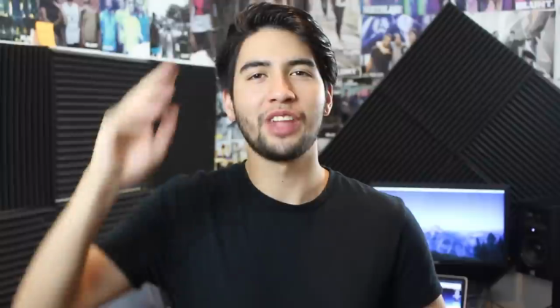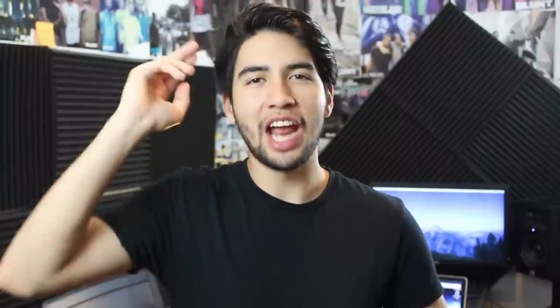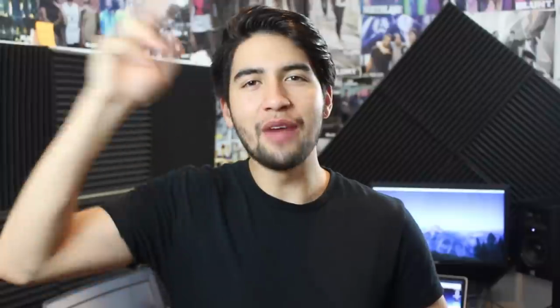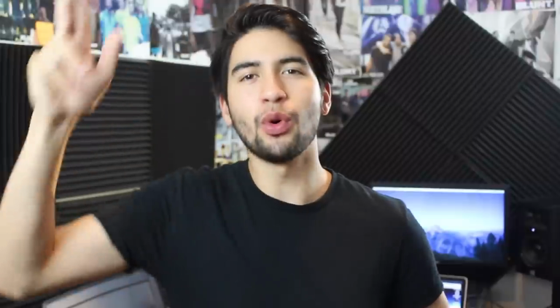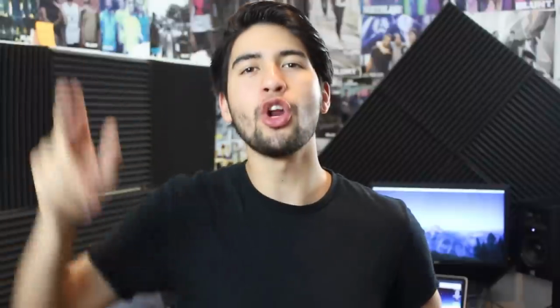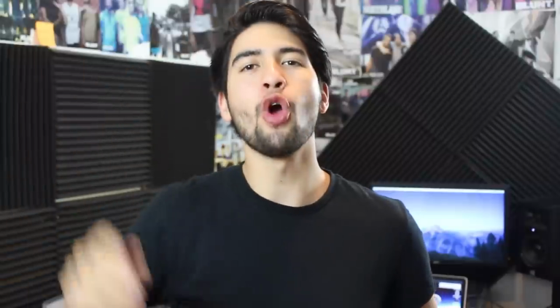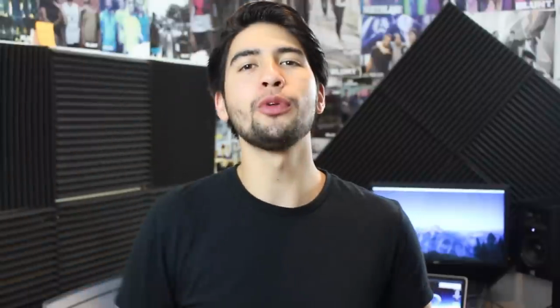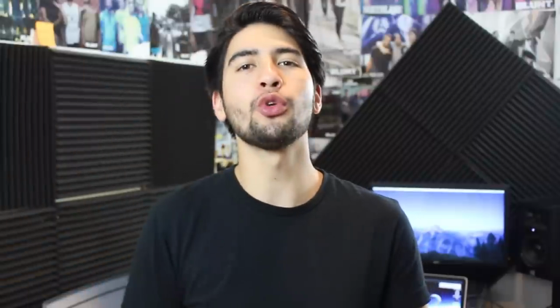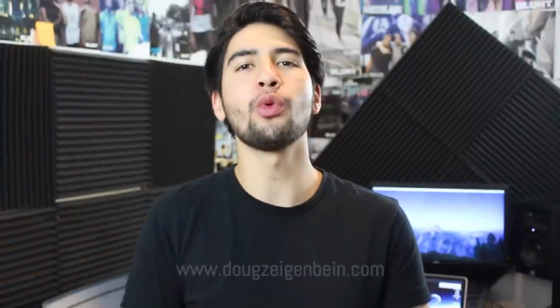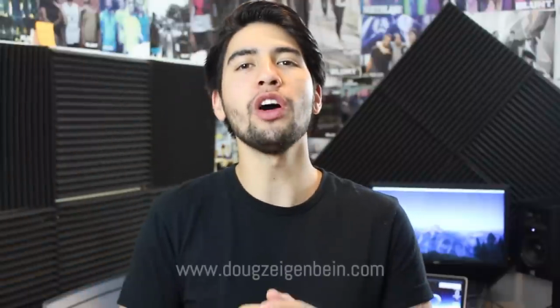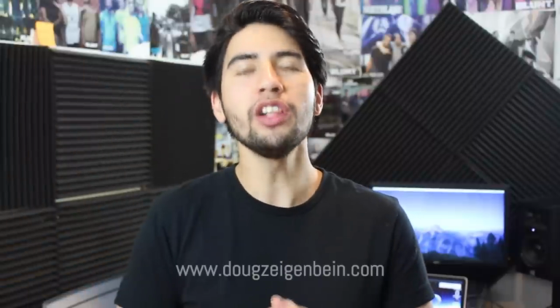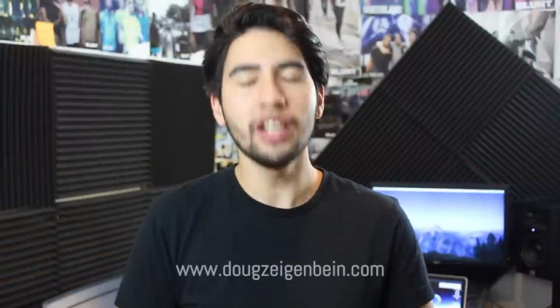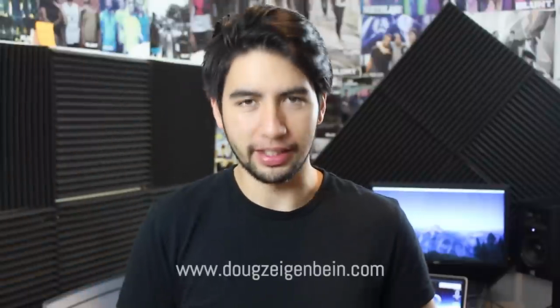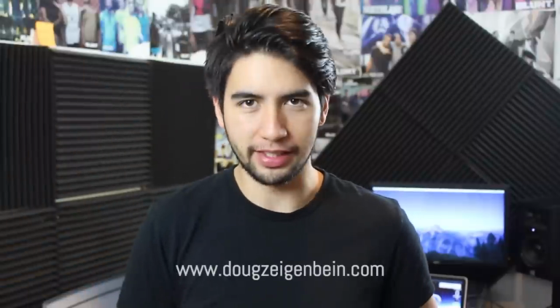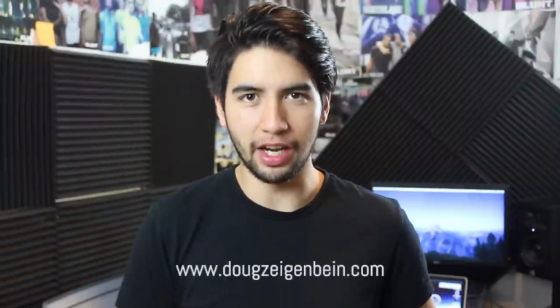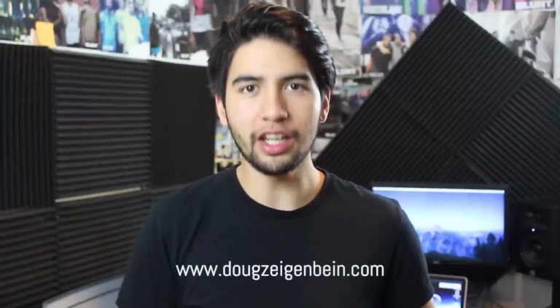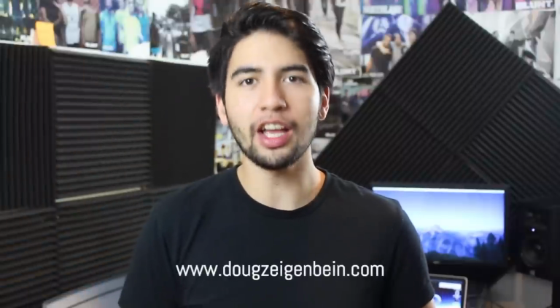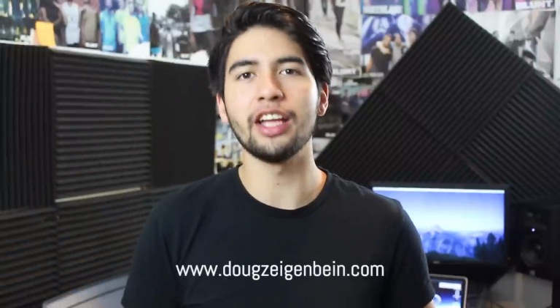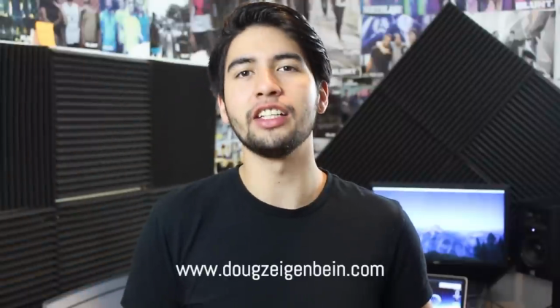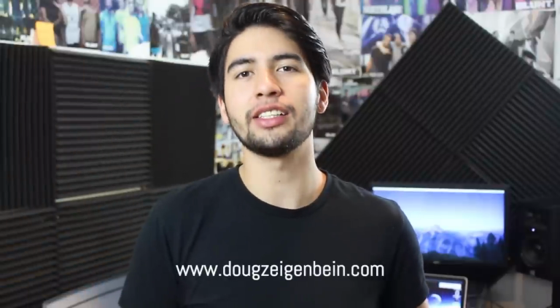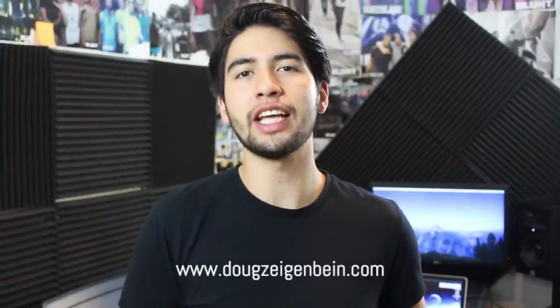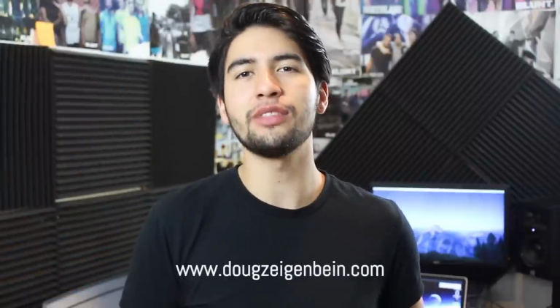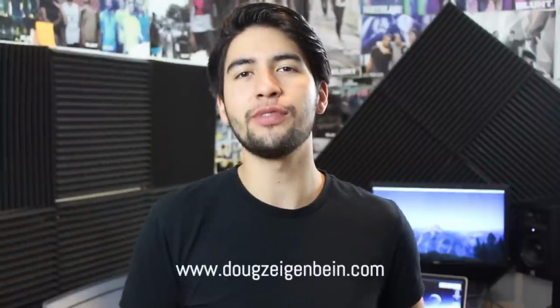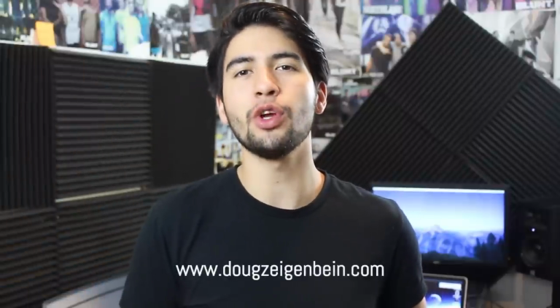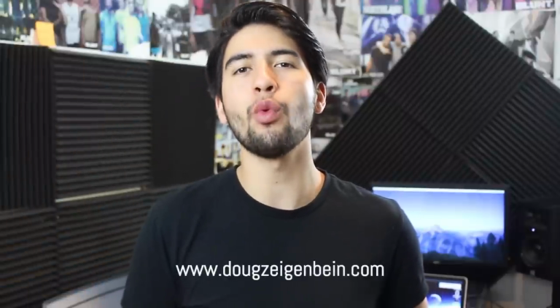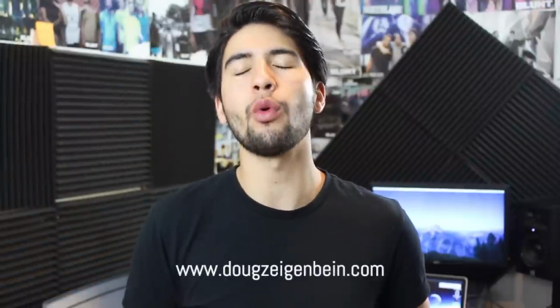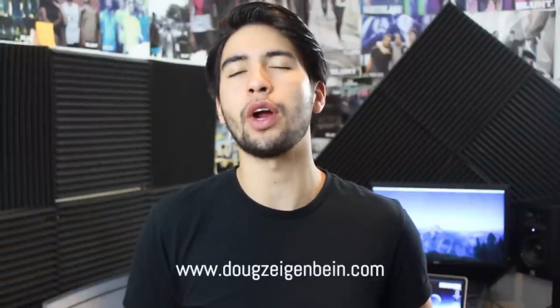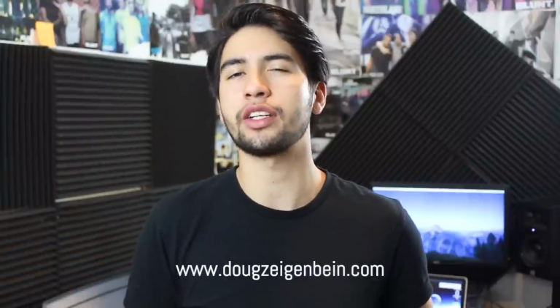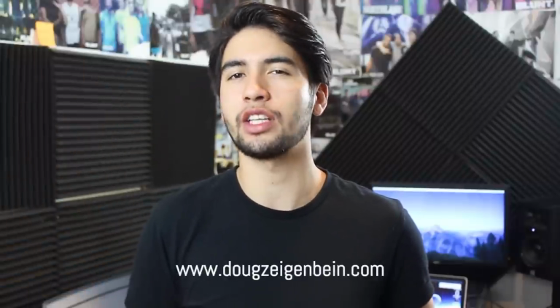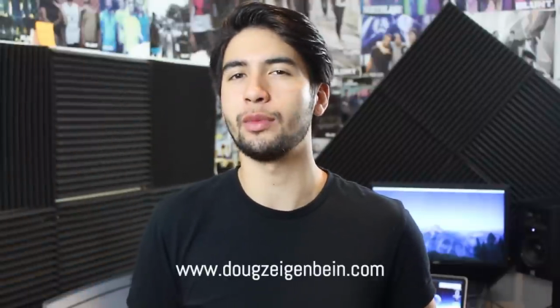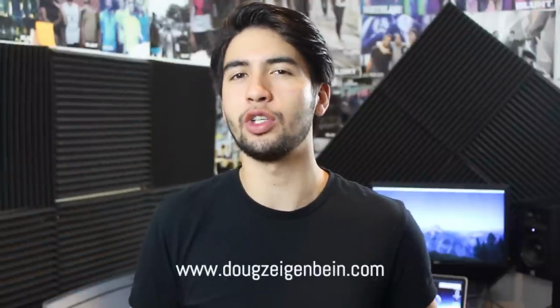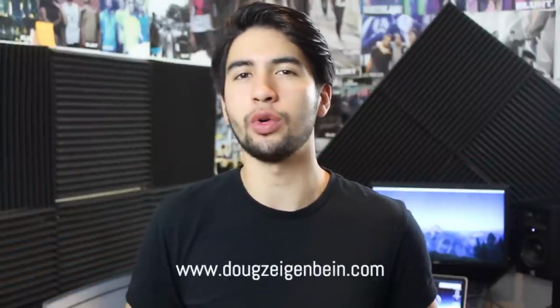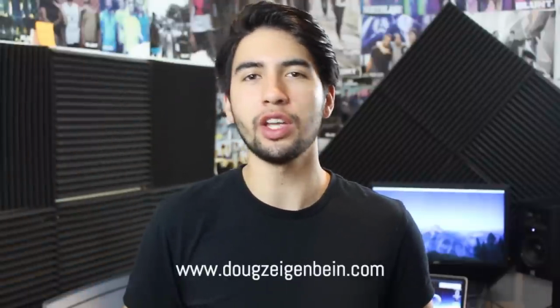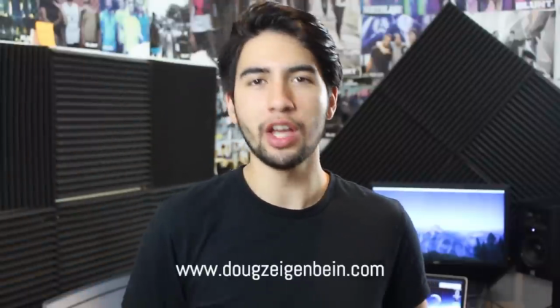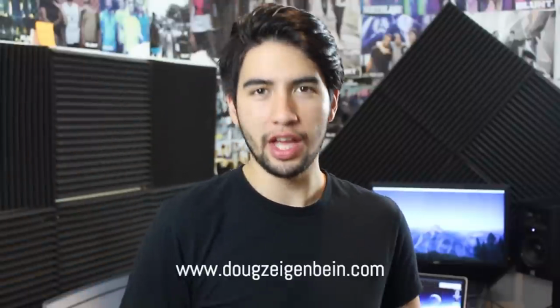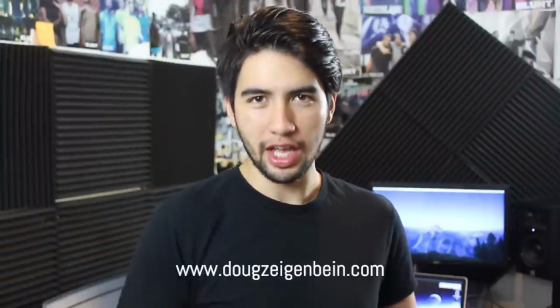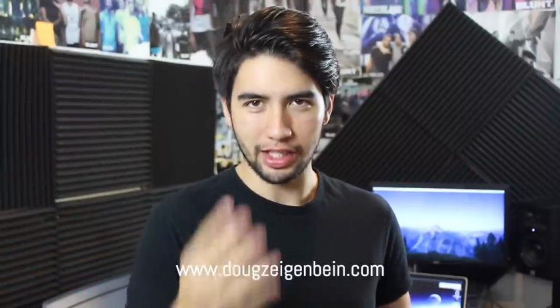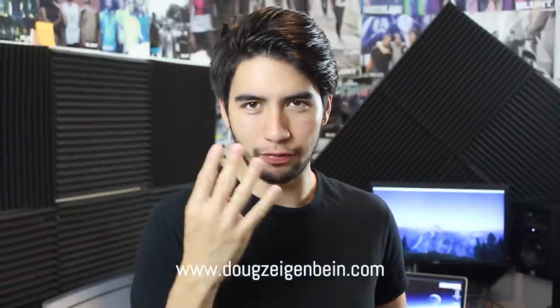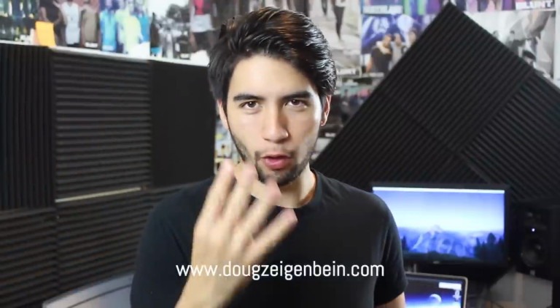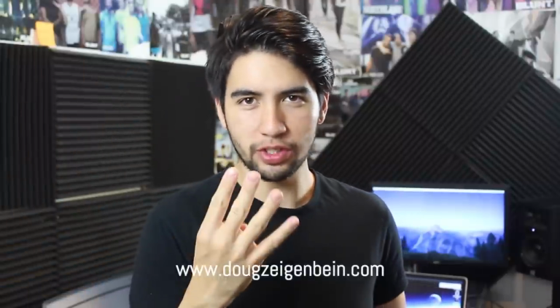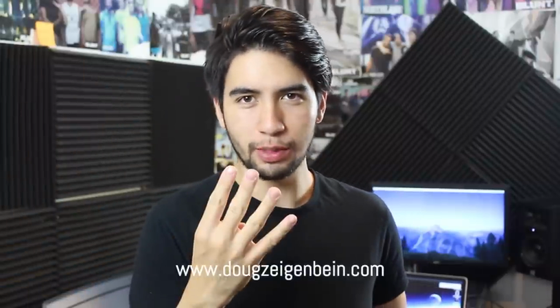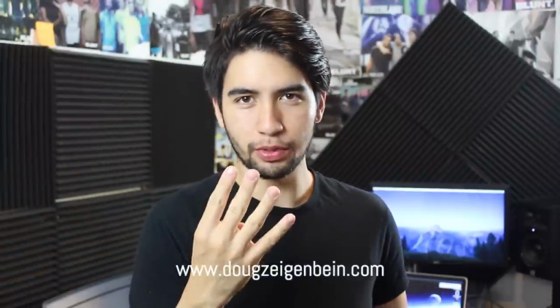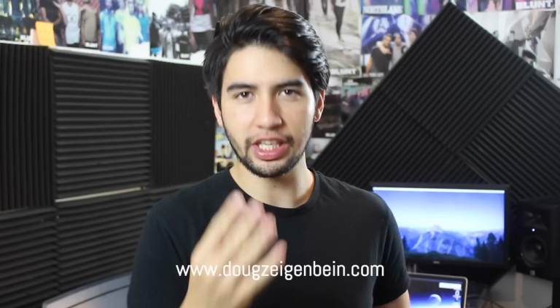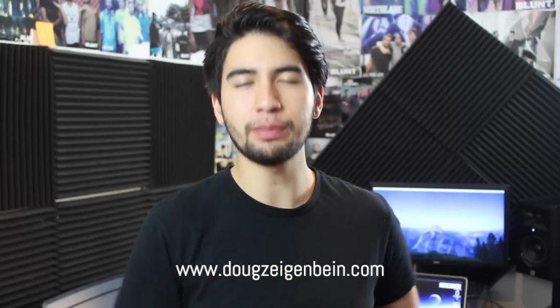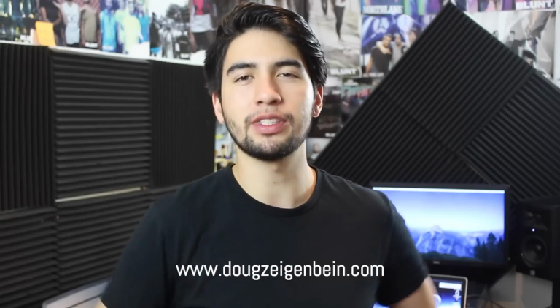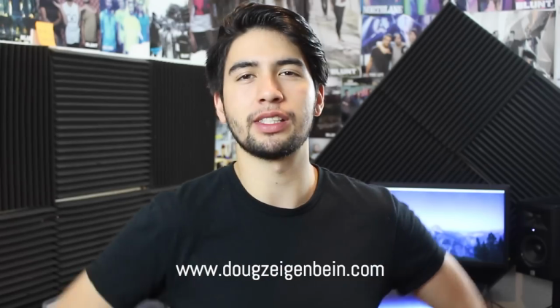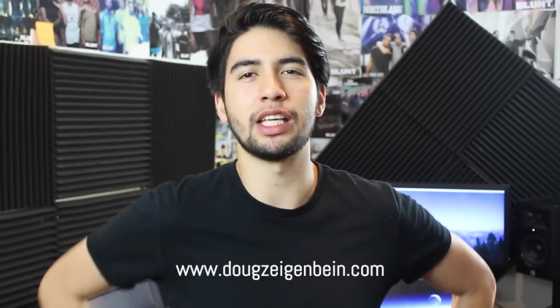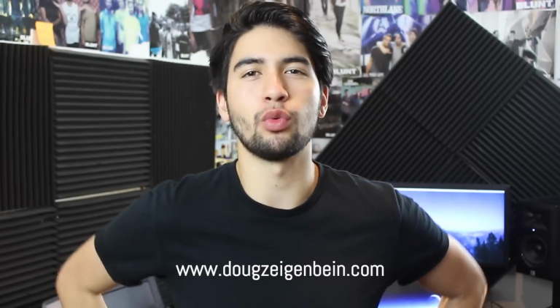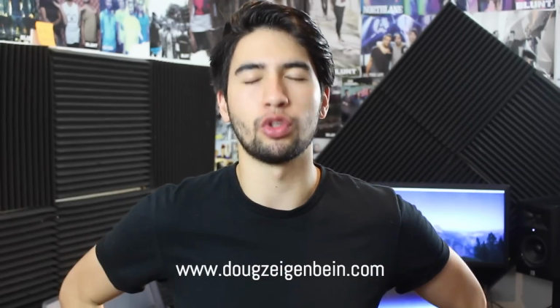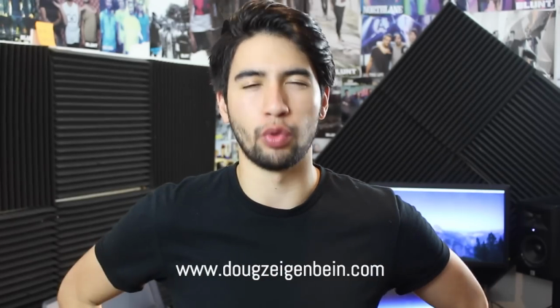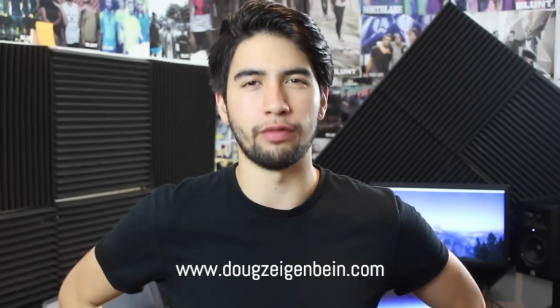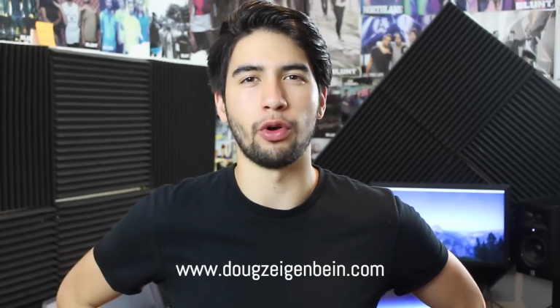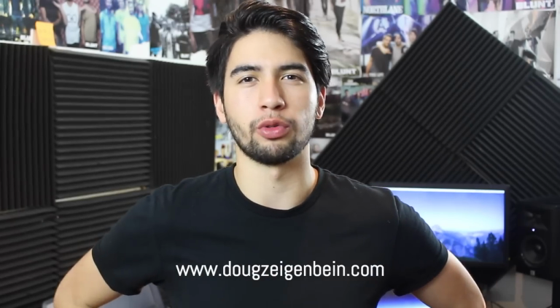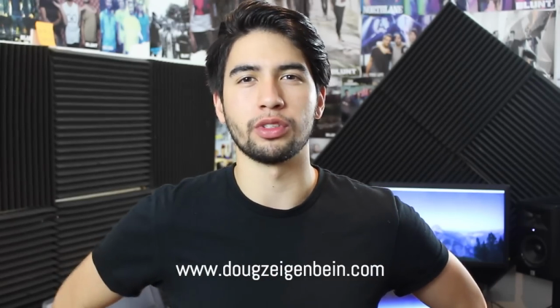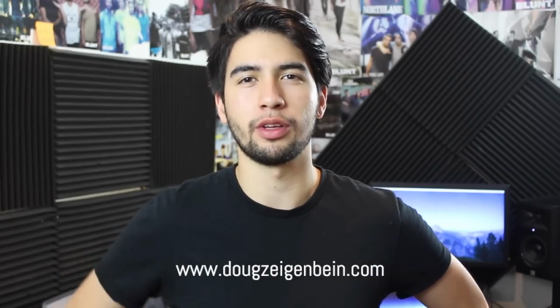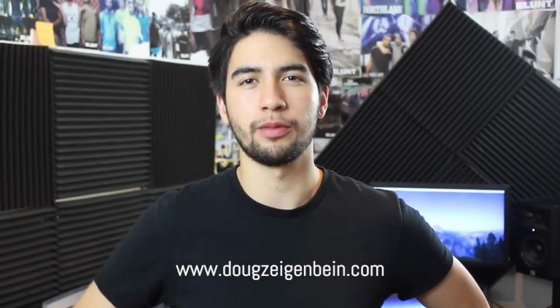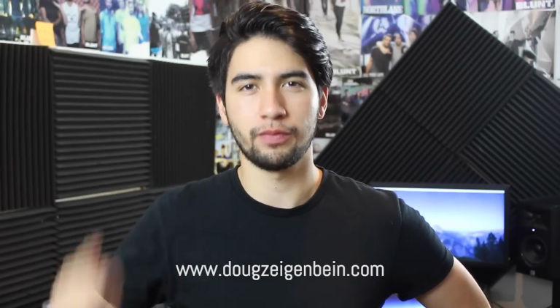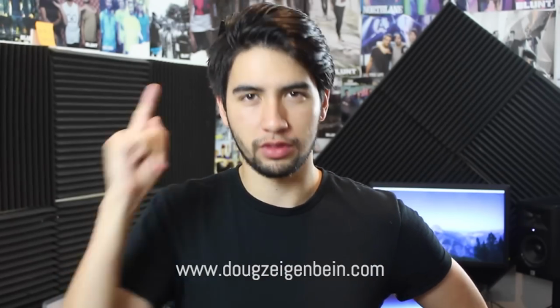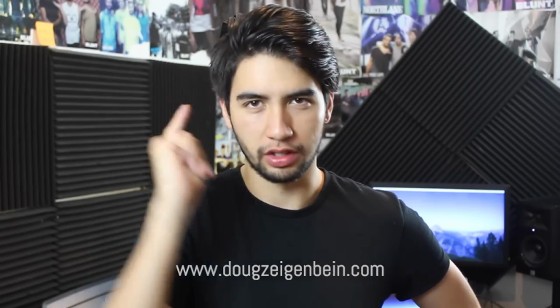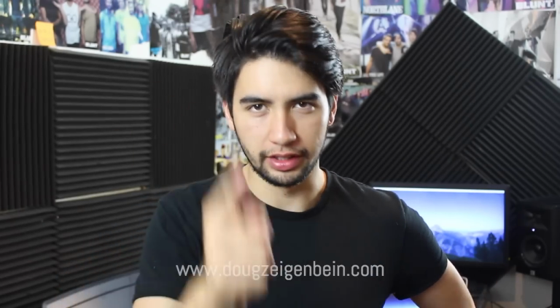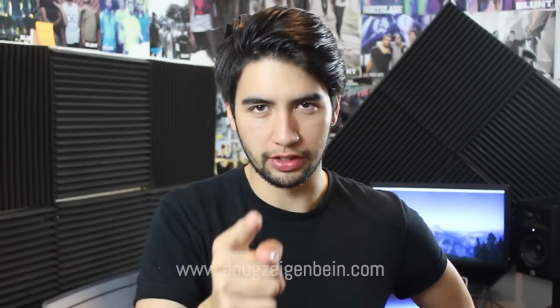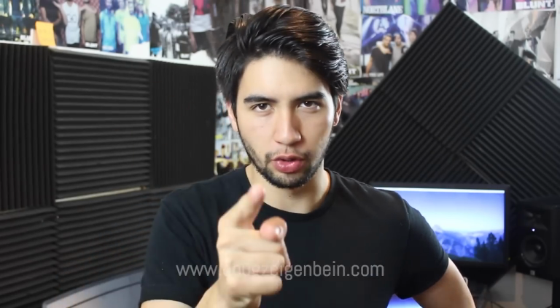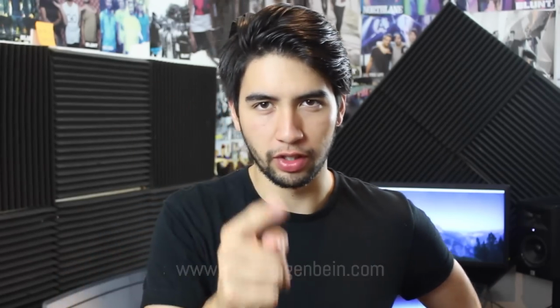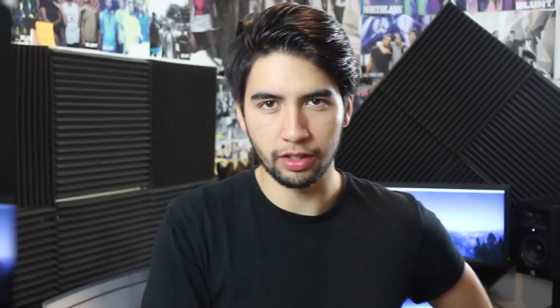Hey everyone, I hope you're doing well. It's Doug, and in today's video what we're actually going to be doing is four simple steps to sing with grit vocals. Let's do it.